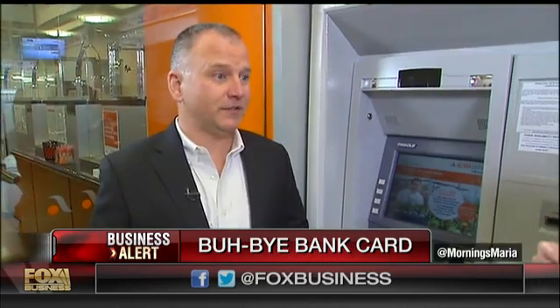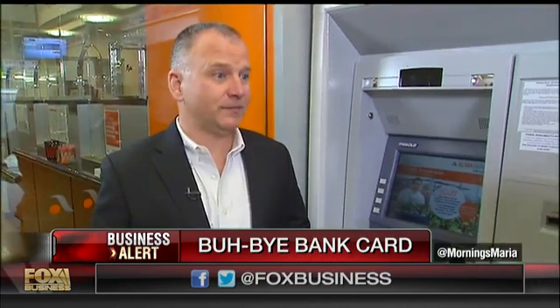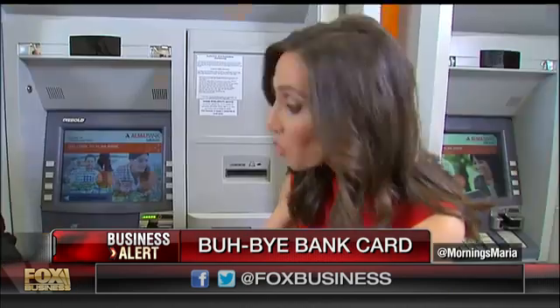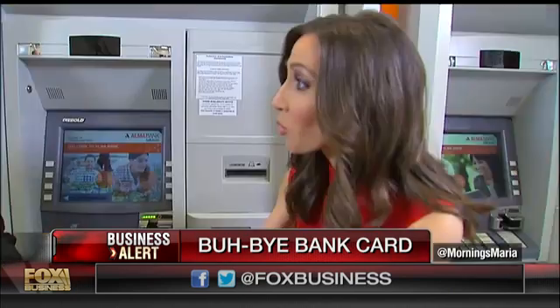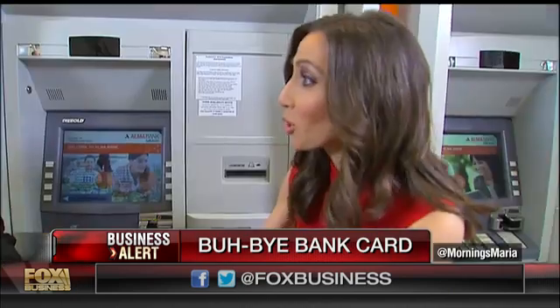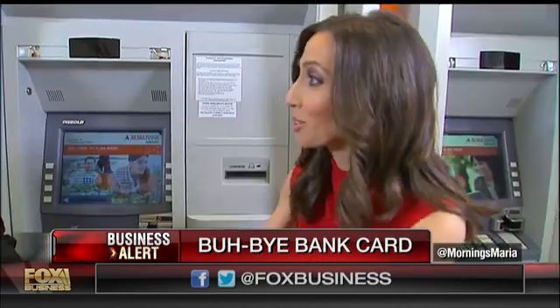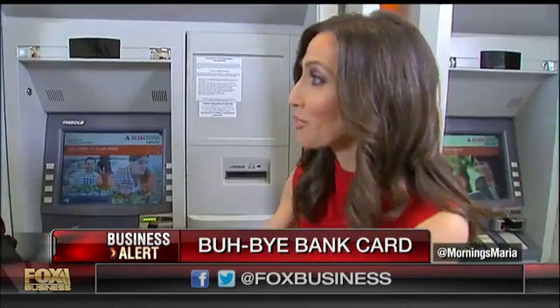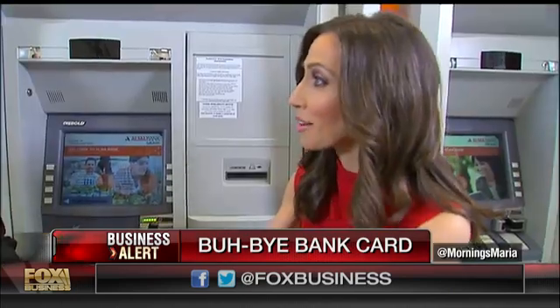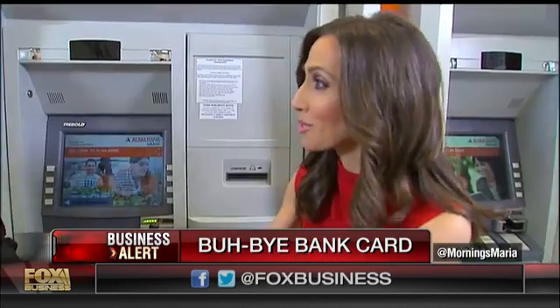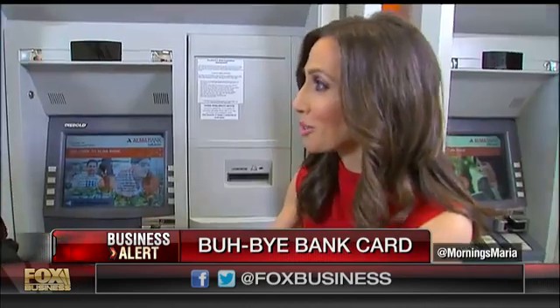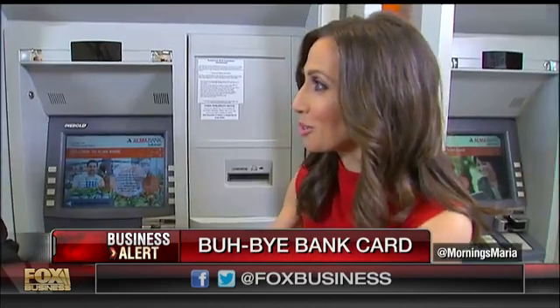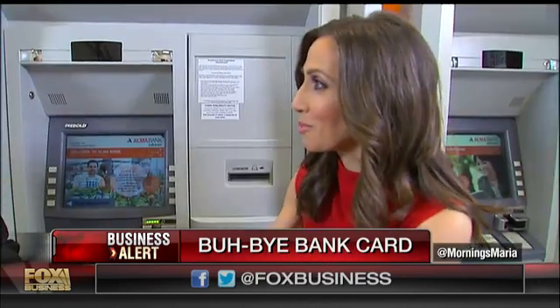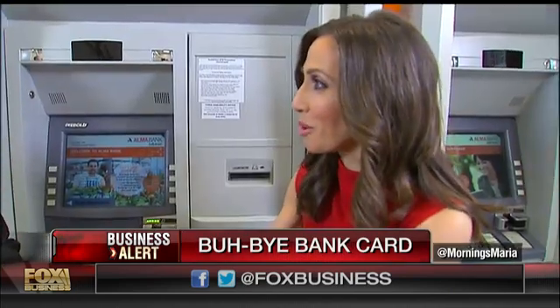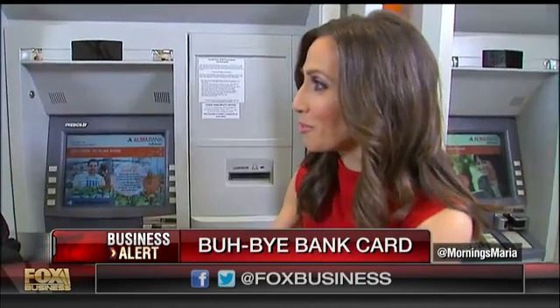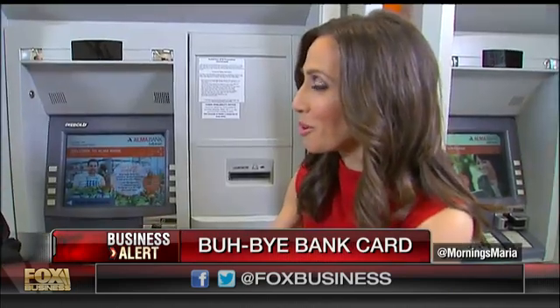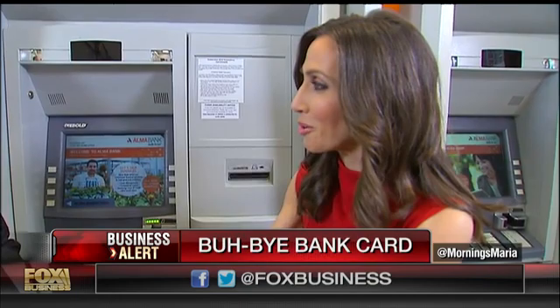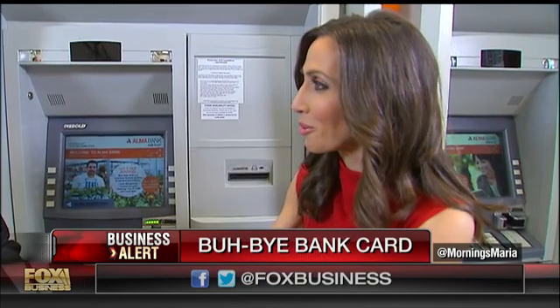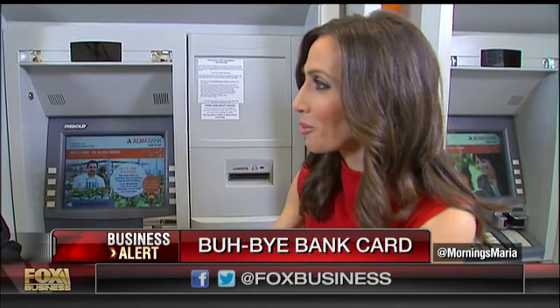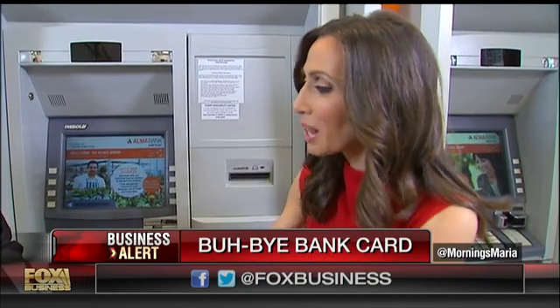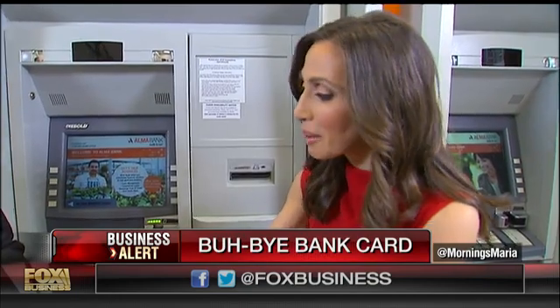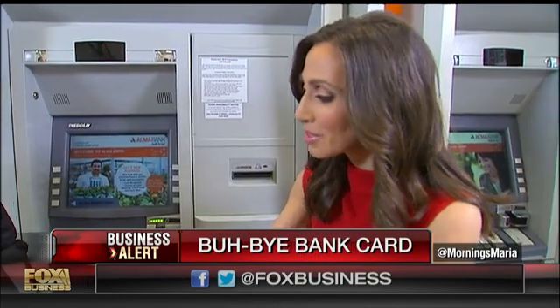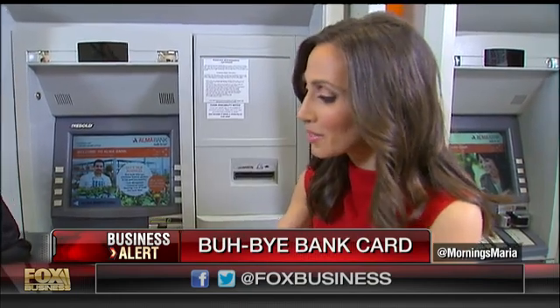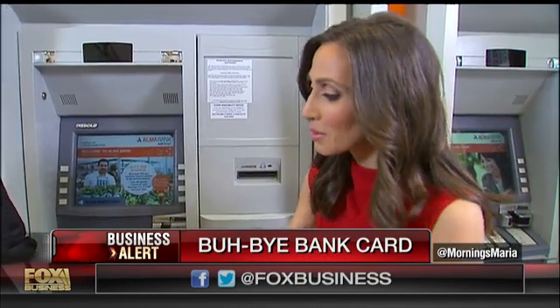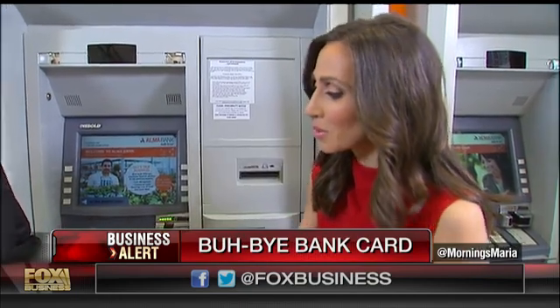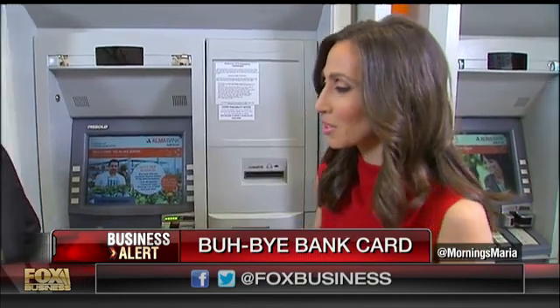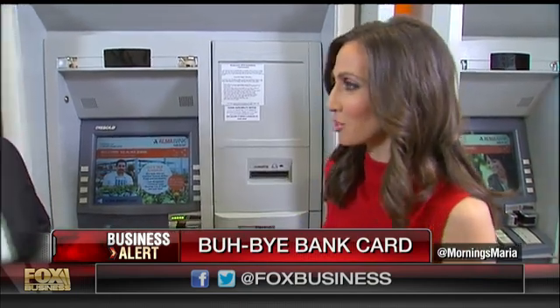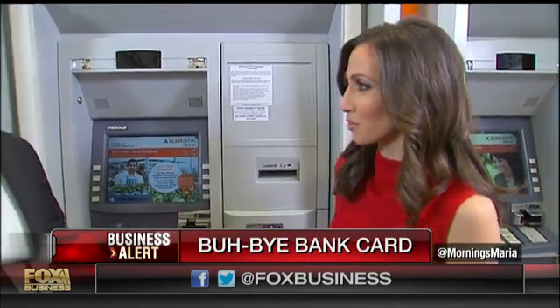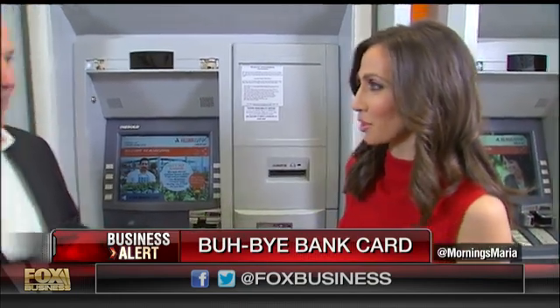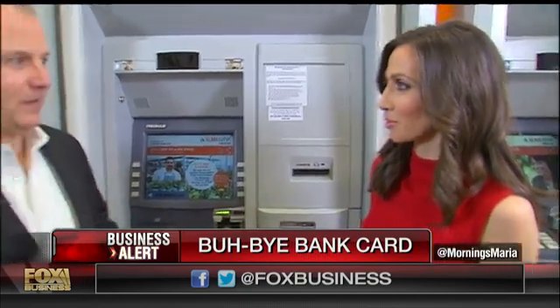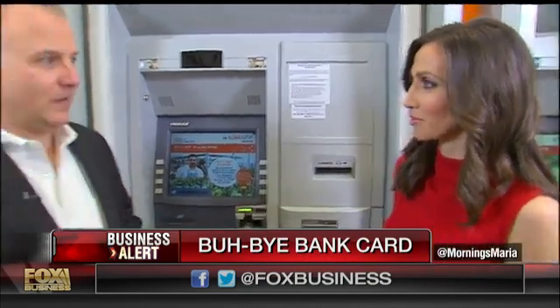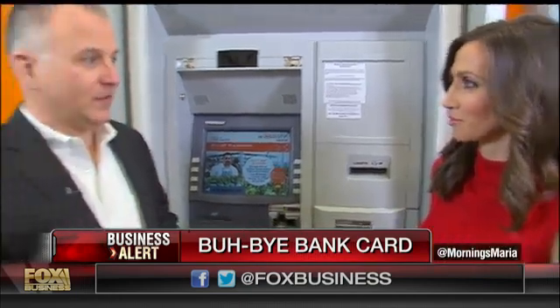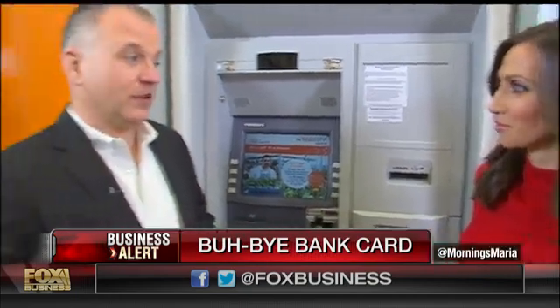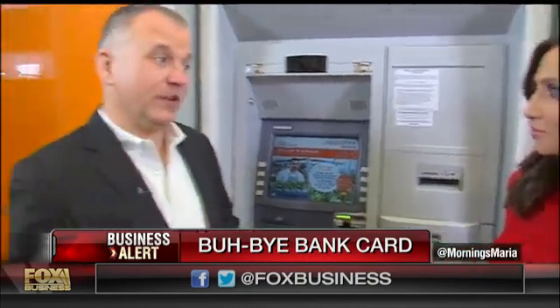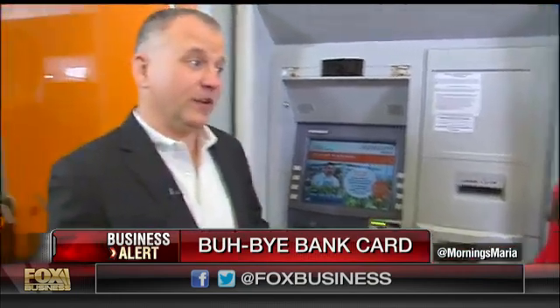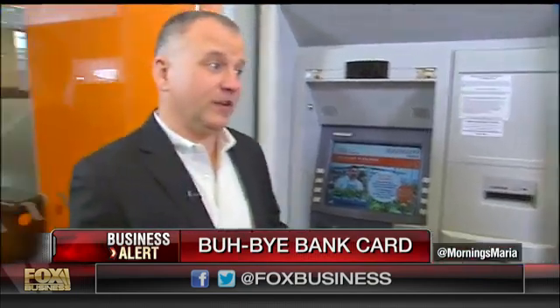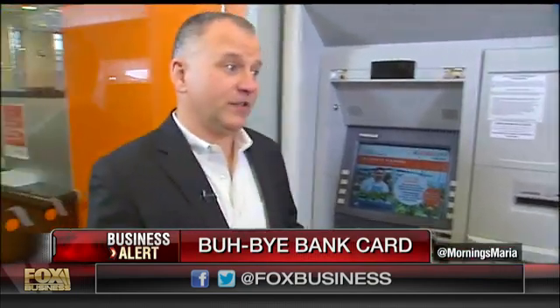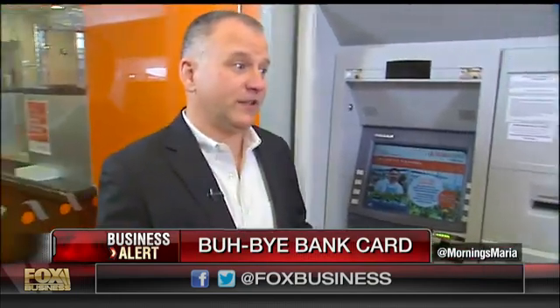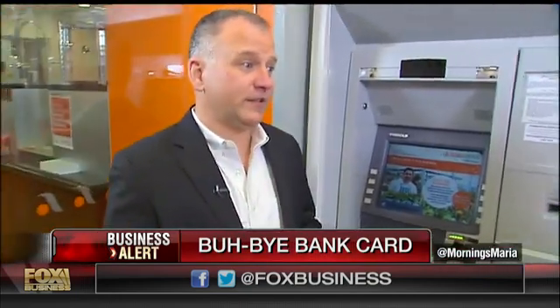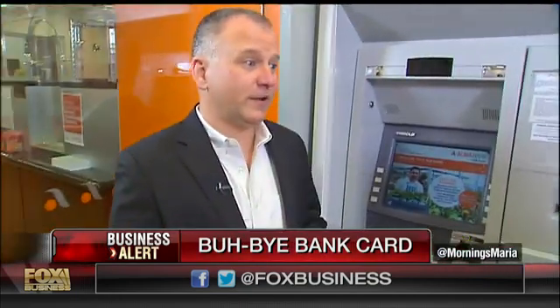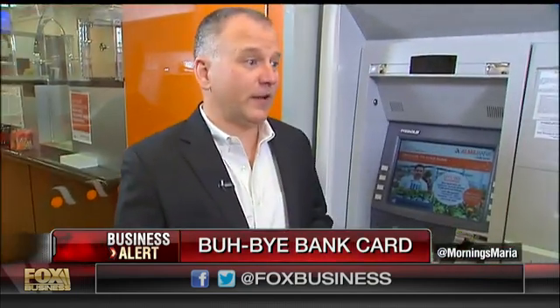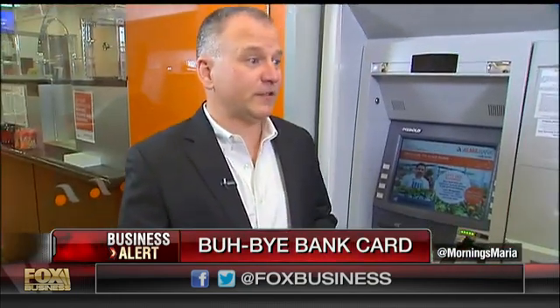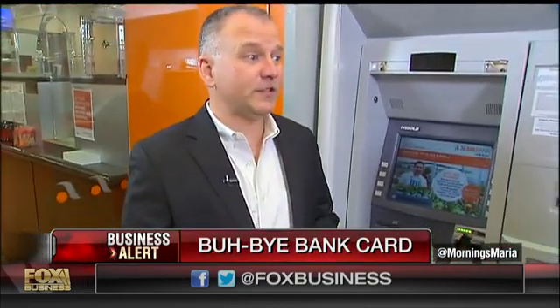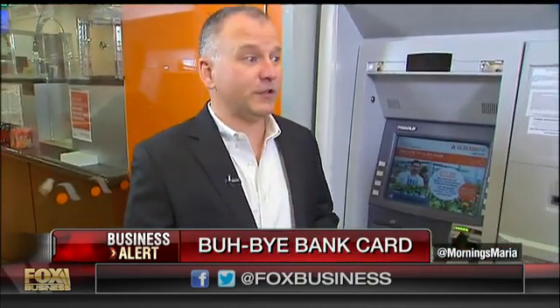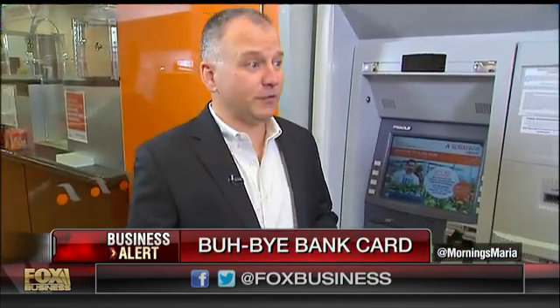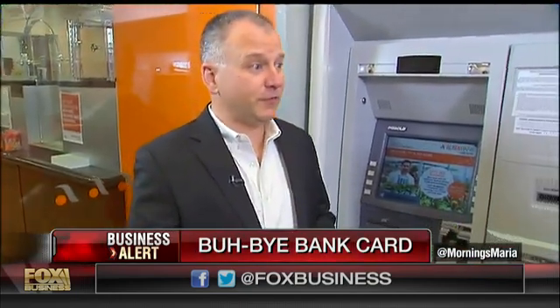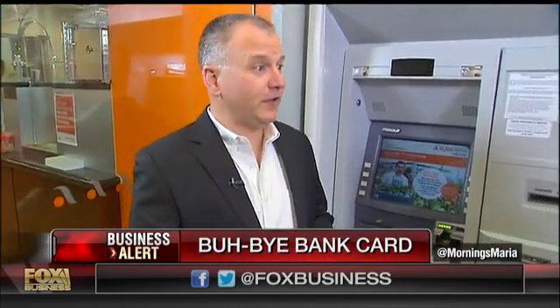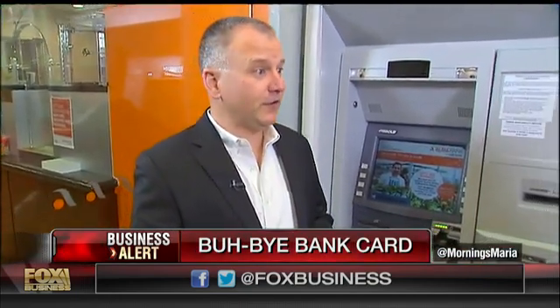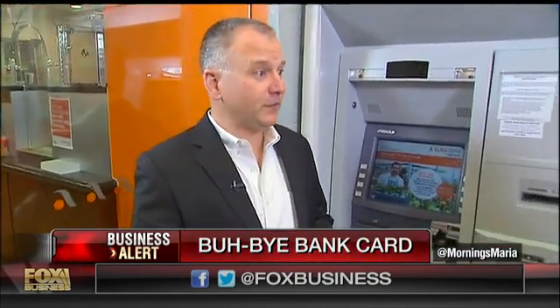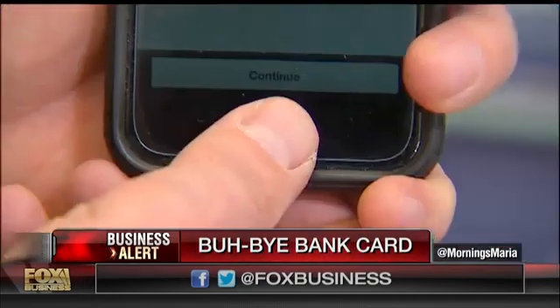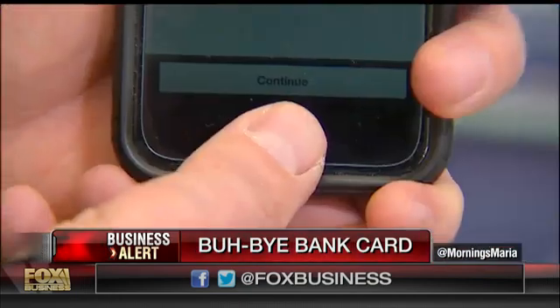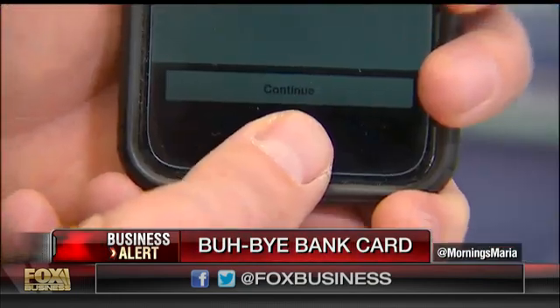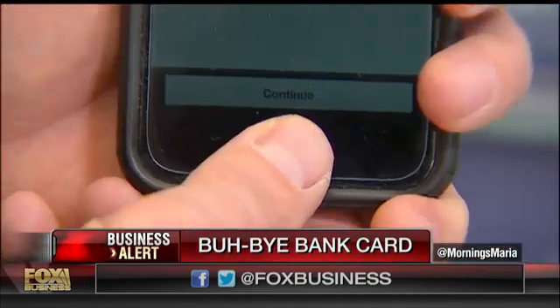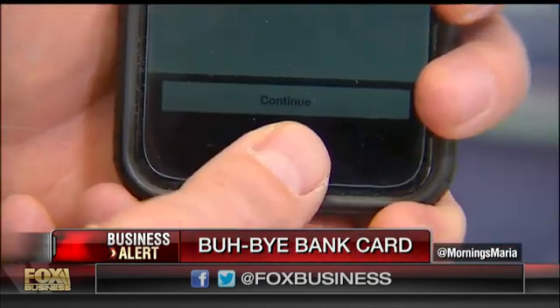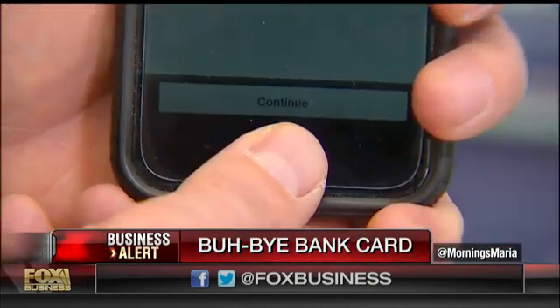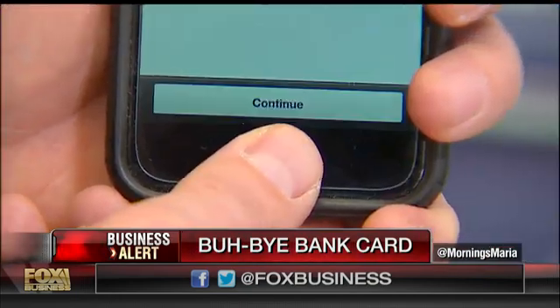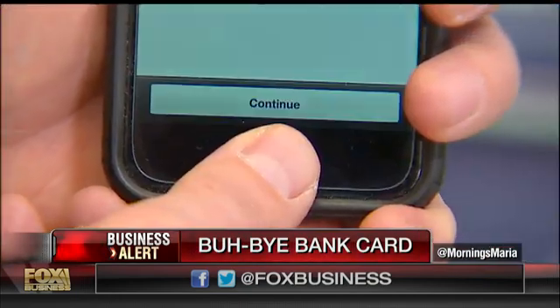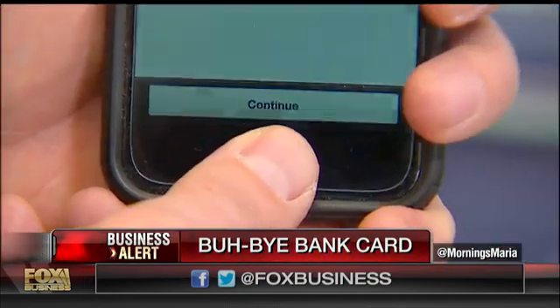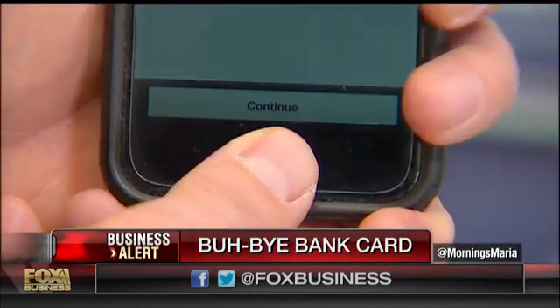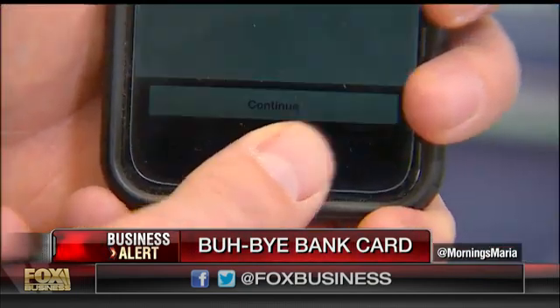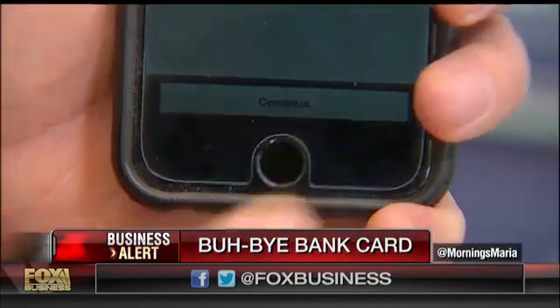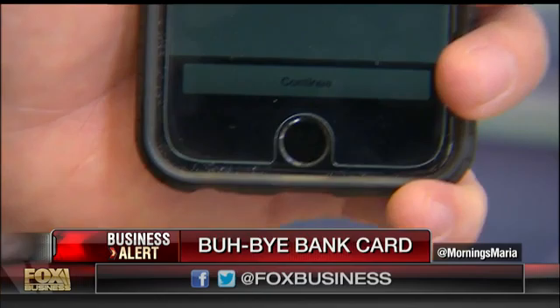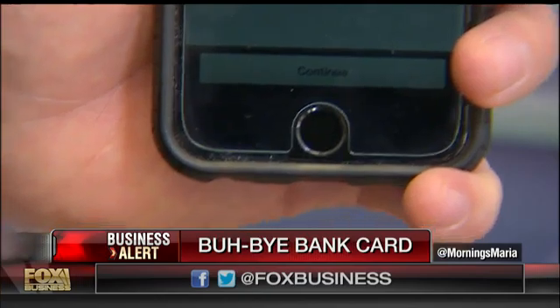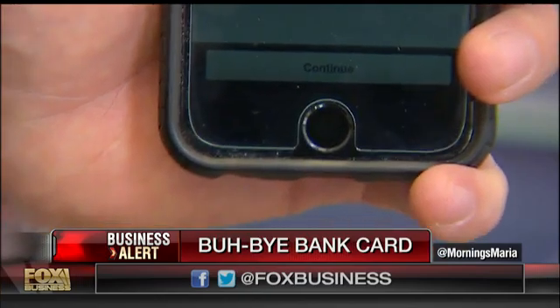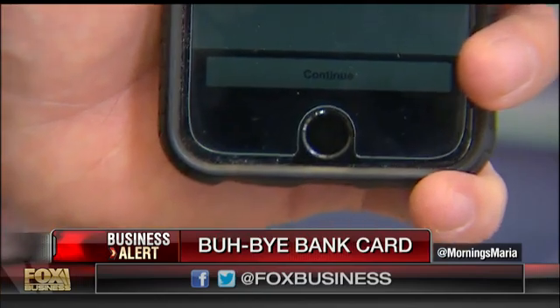Our whole world revolves around our smartphone. What happens if someone steals your phone? The good news is they would have to steal your finger as well, because they'd have to use Touch ID to get in.